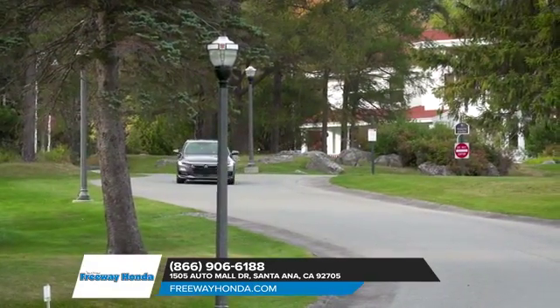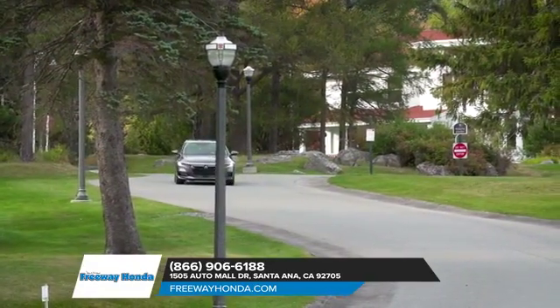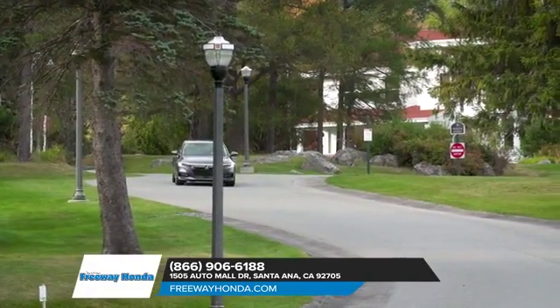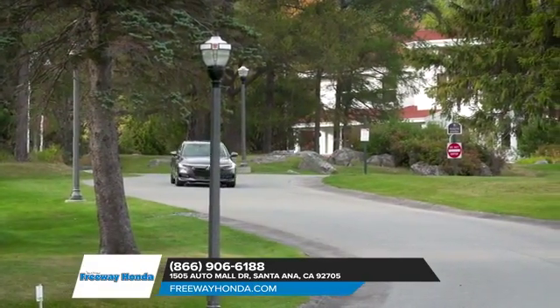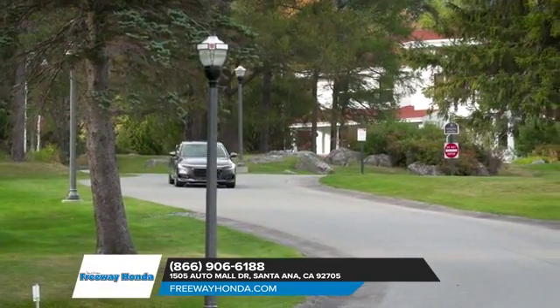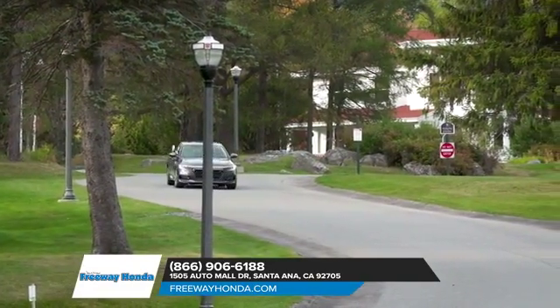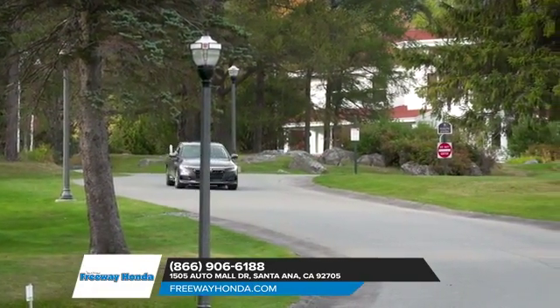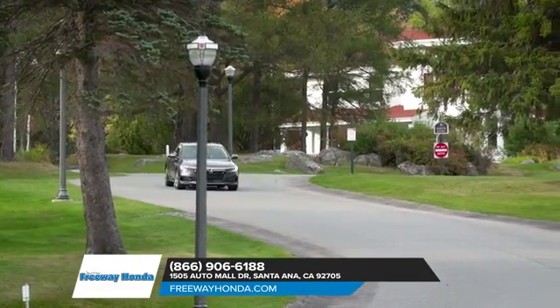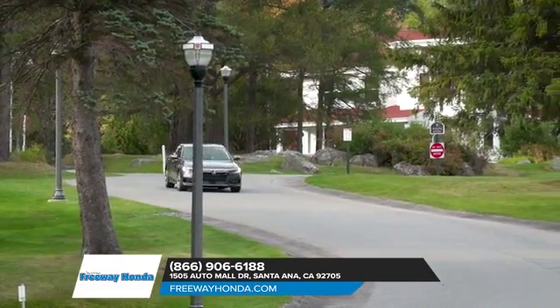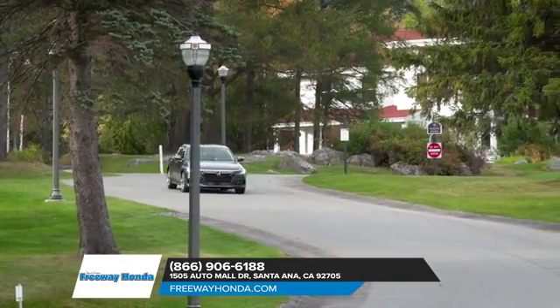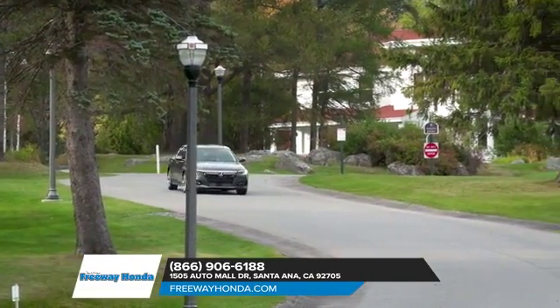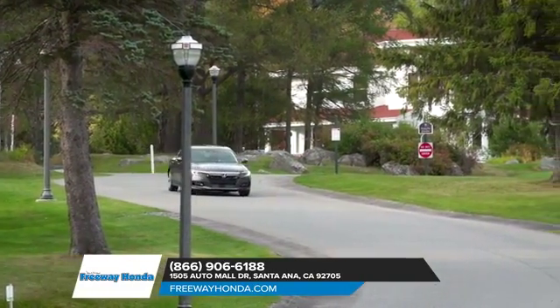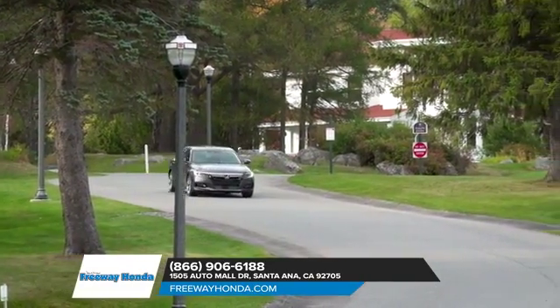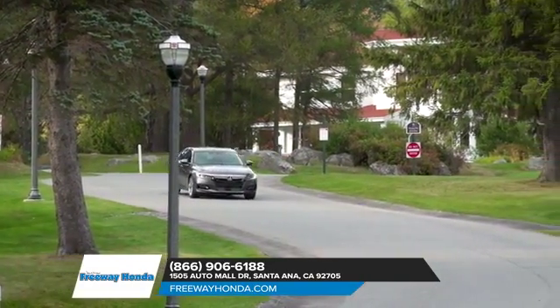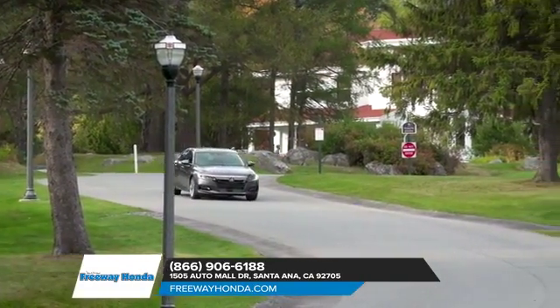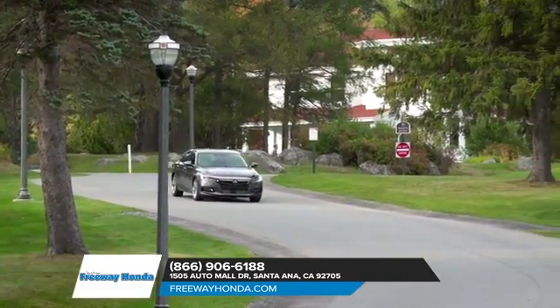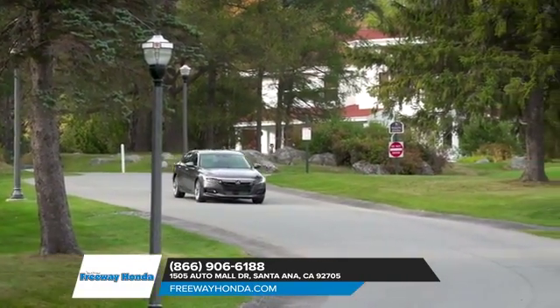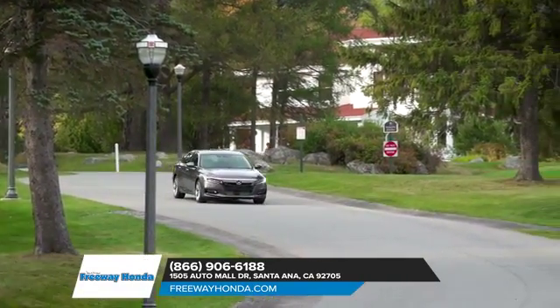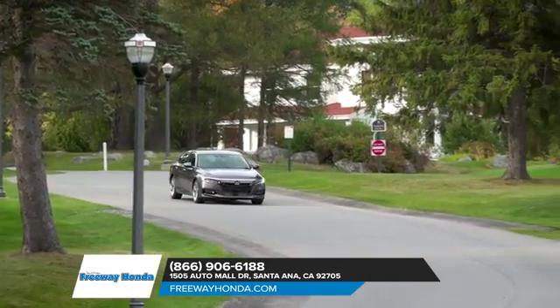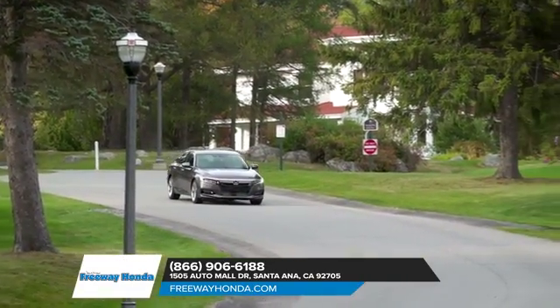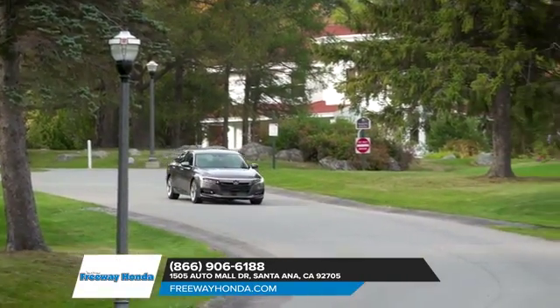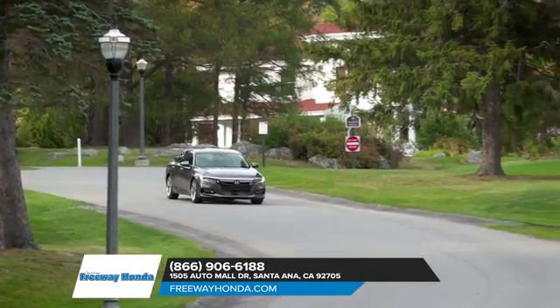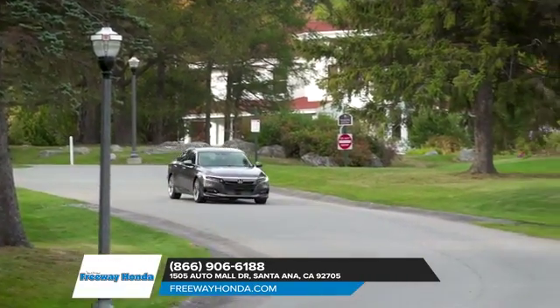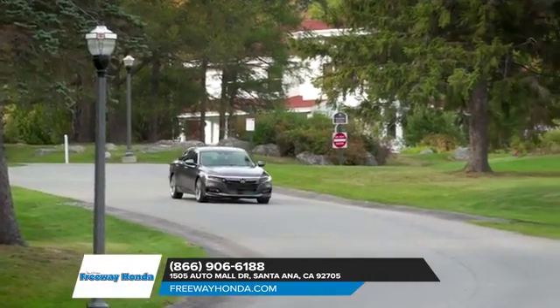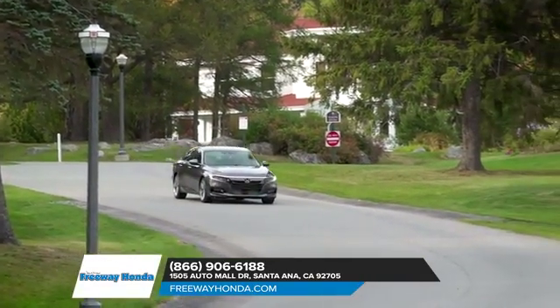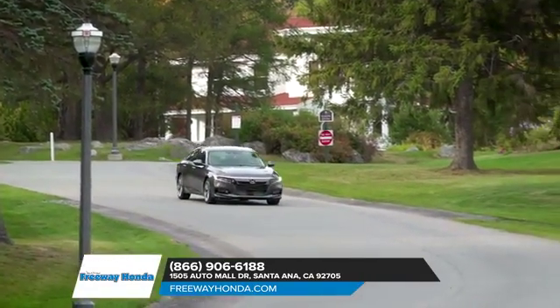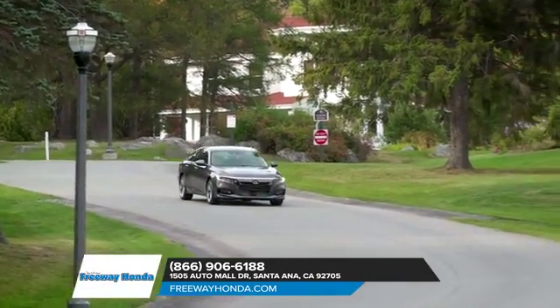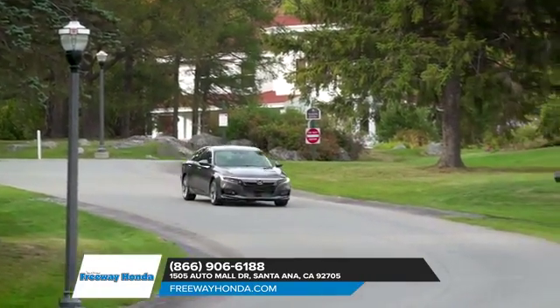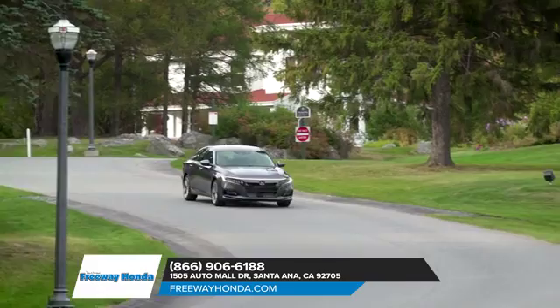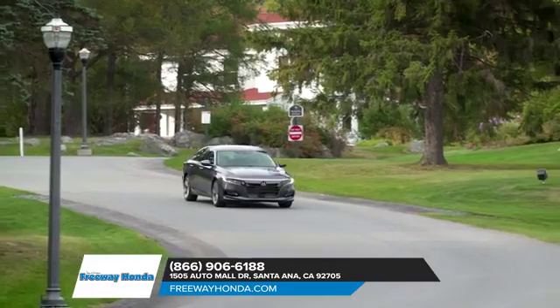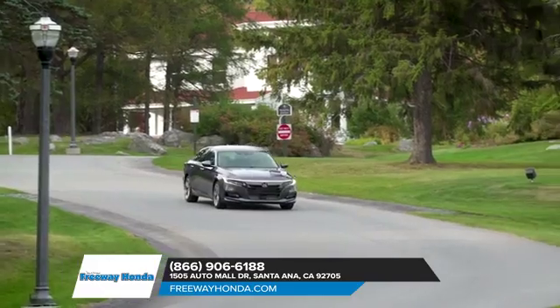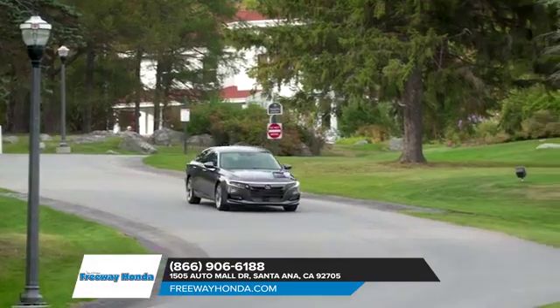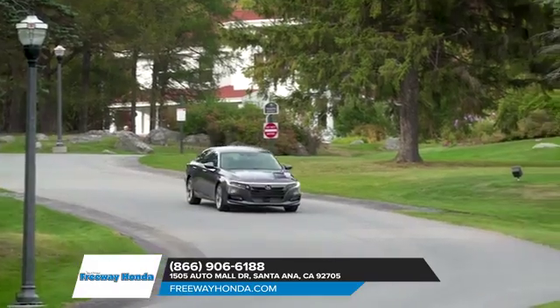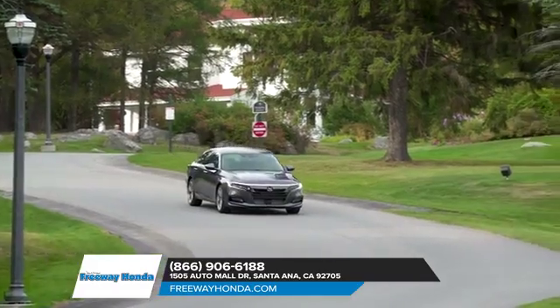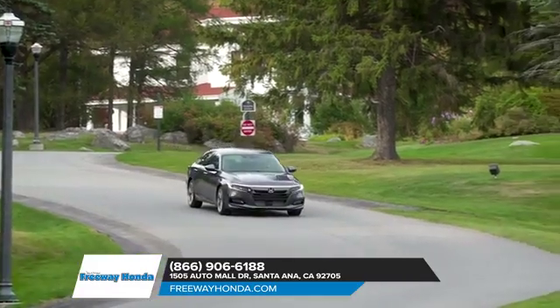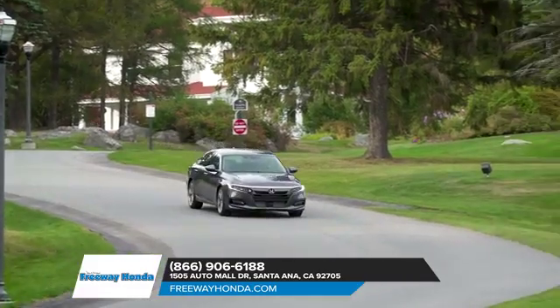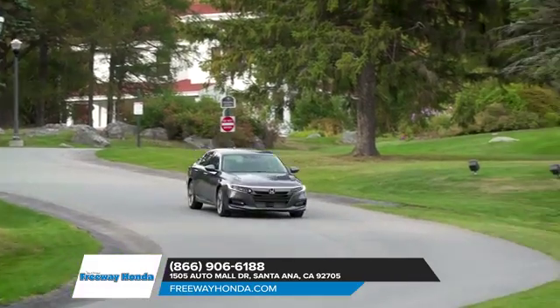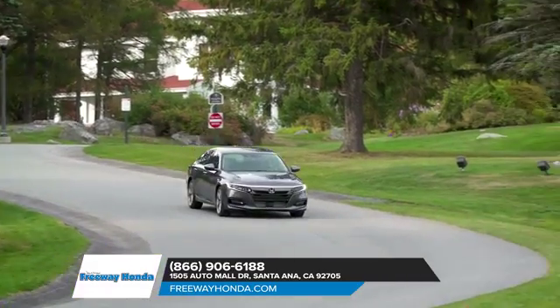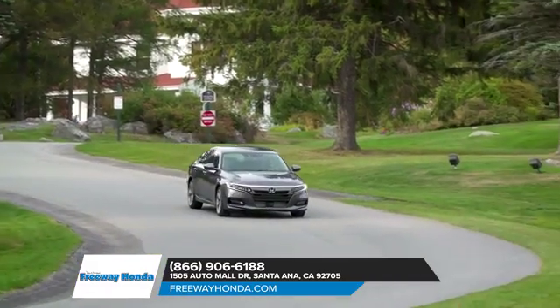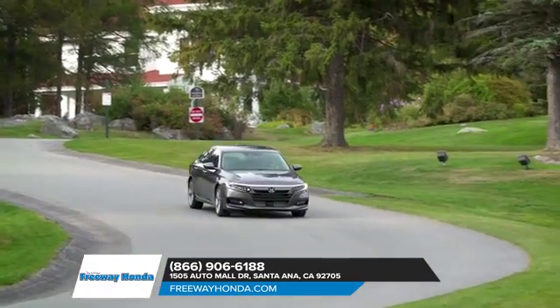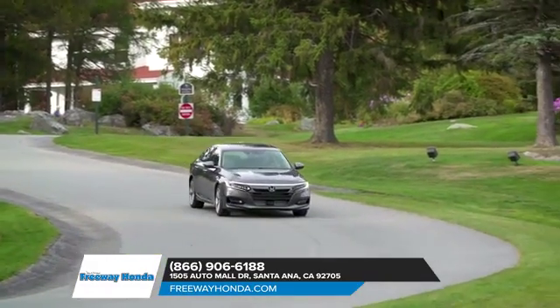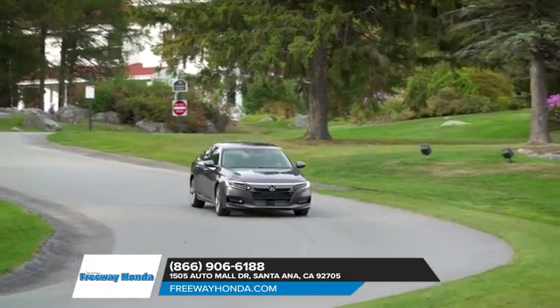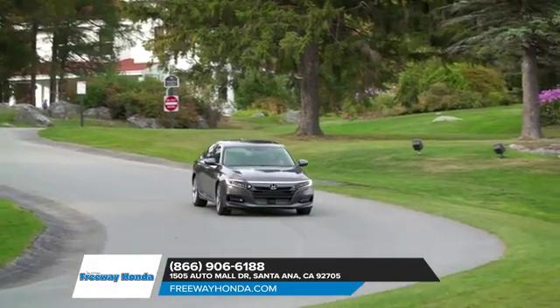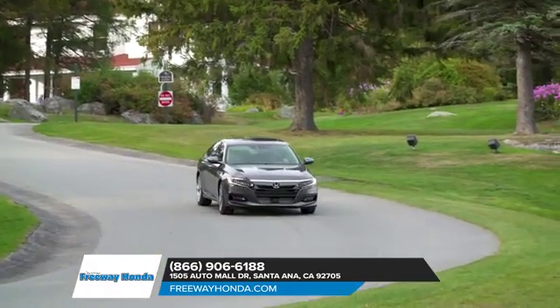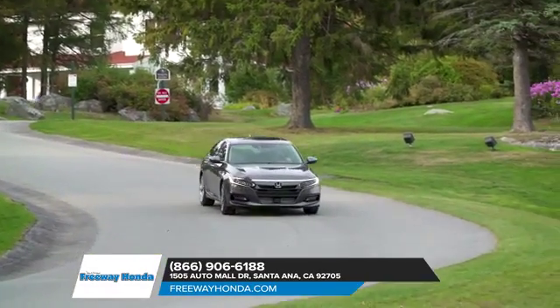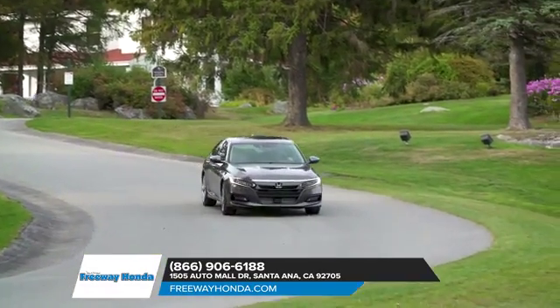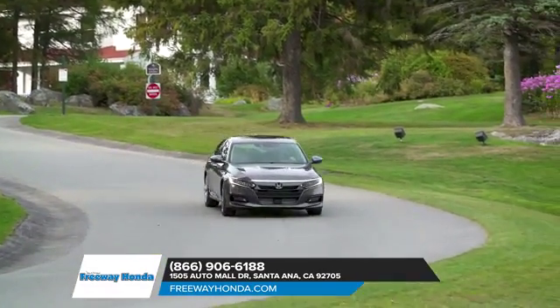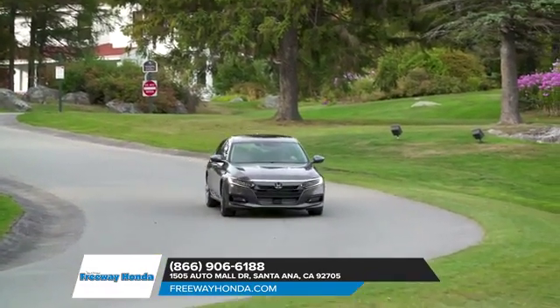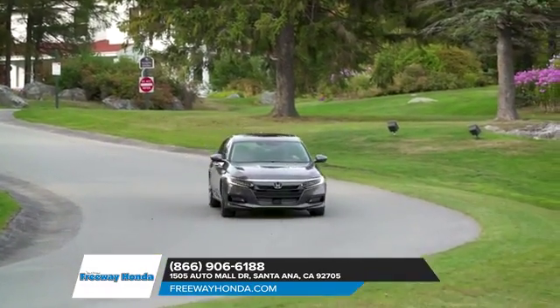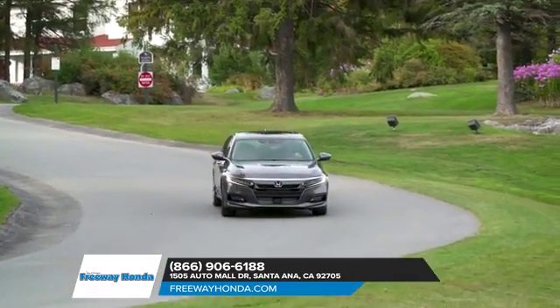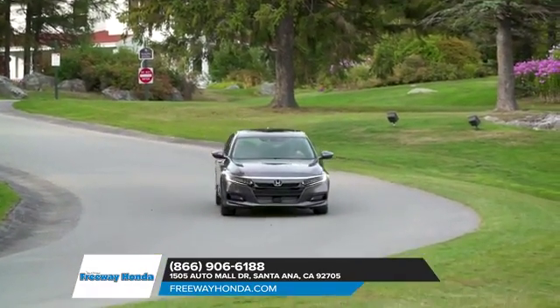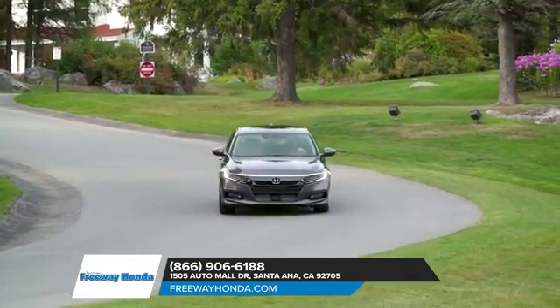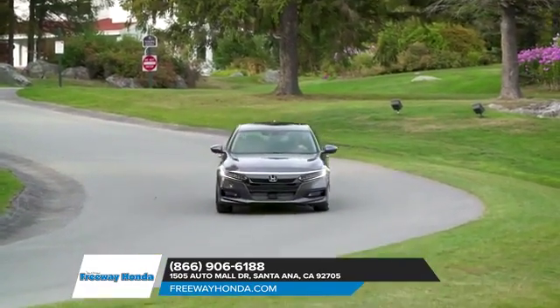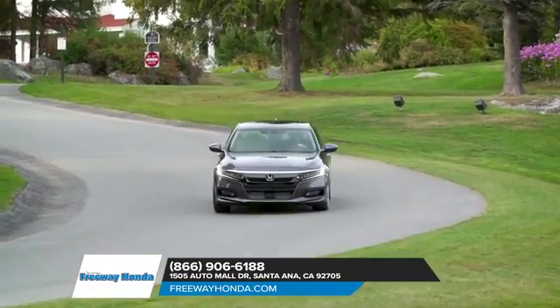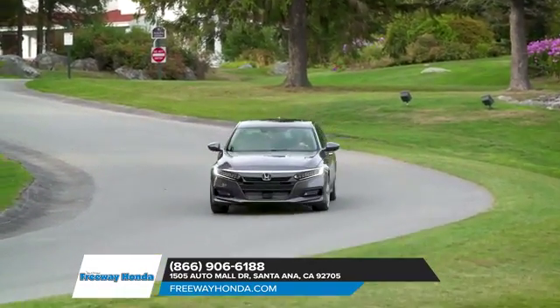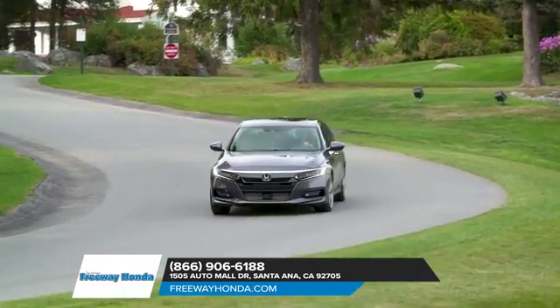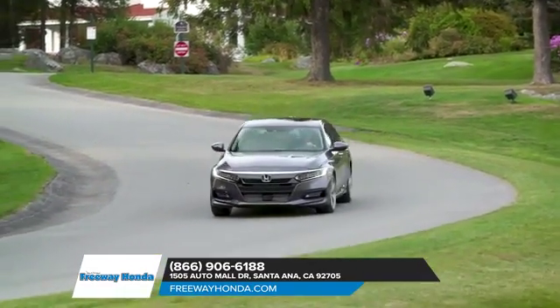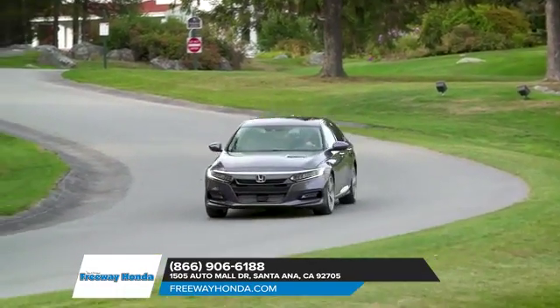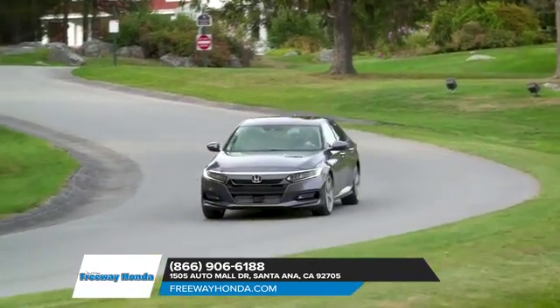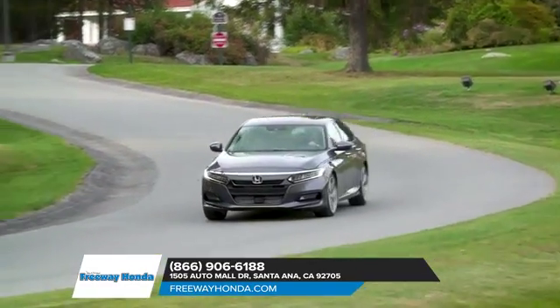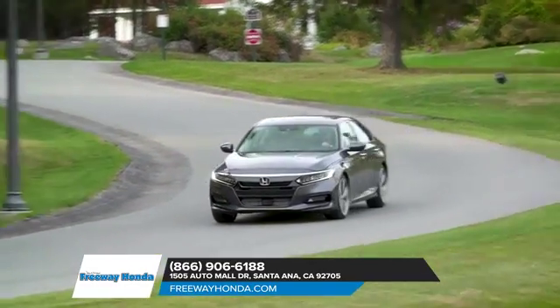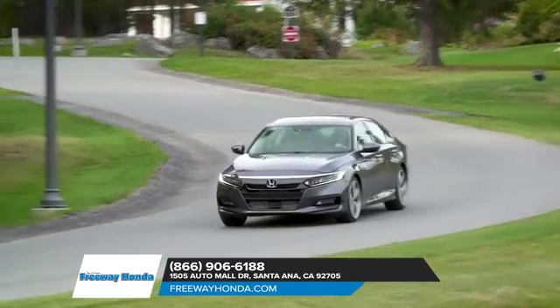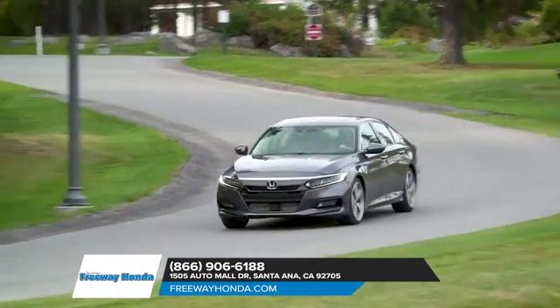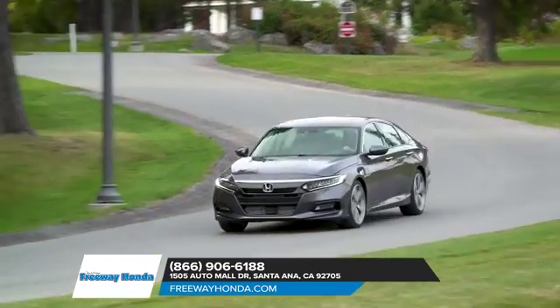This midsize sedan also comes standard with all-season tires, push-button start, rear-view camera, and many other features that make the 2018 Accord the most impressive Honda yet.